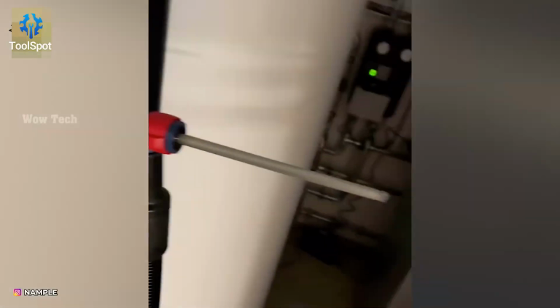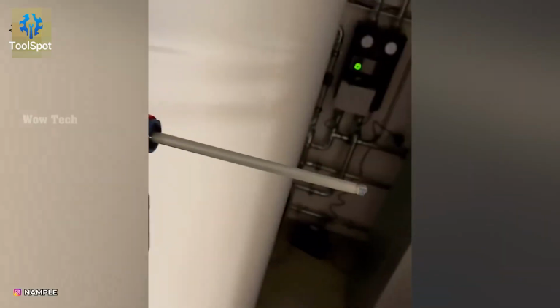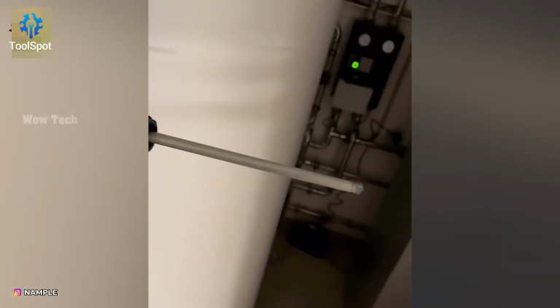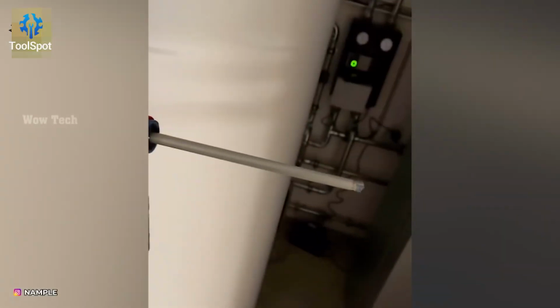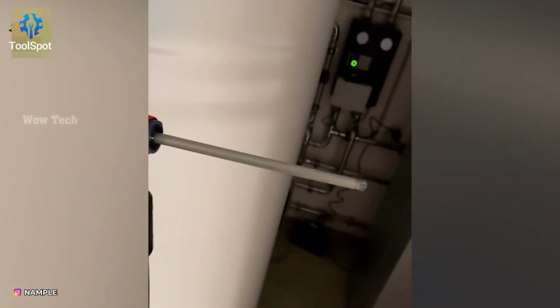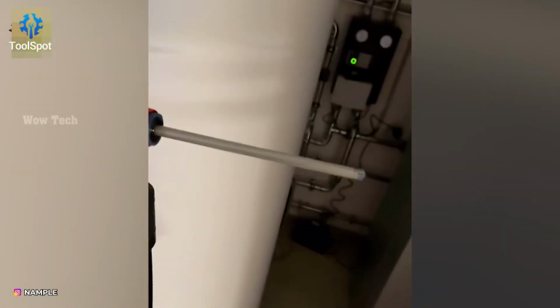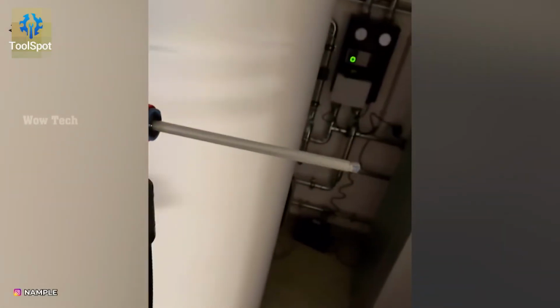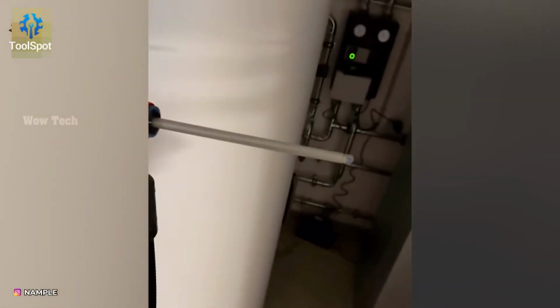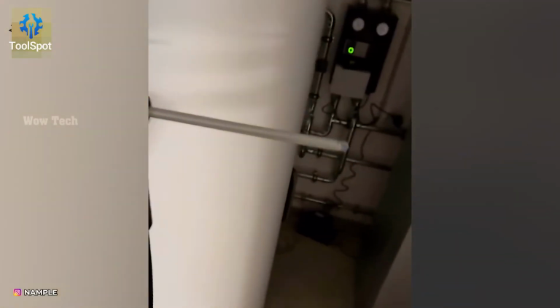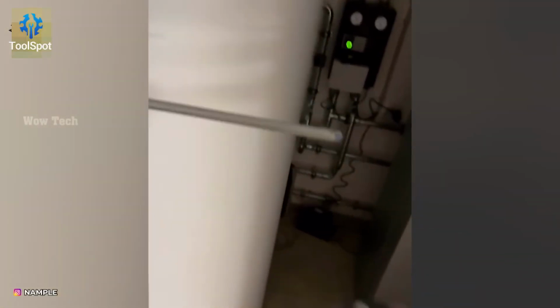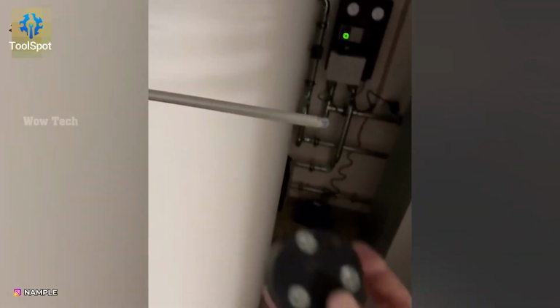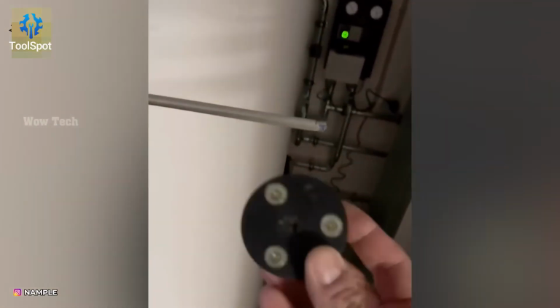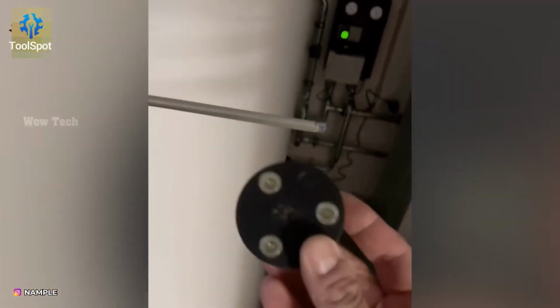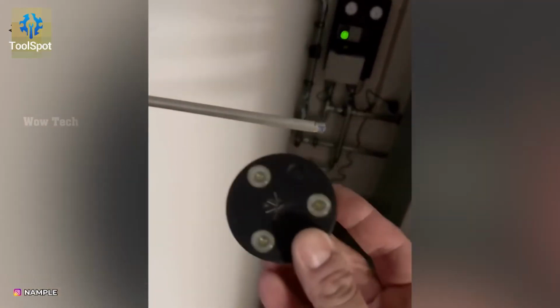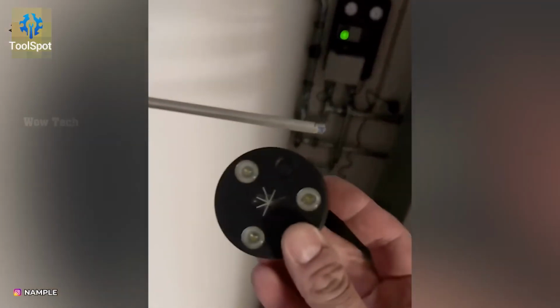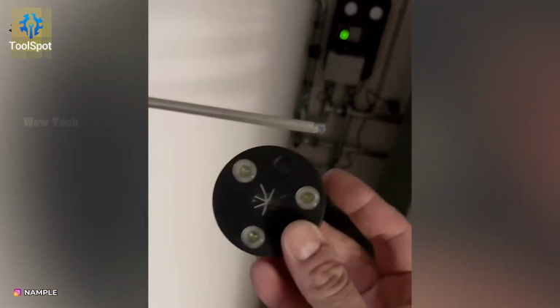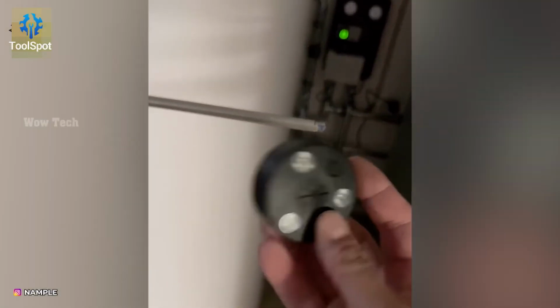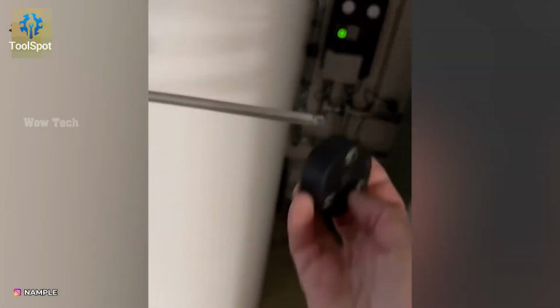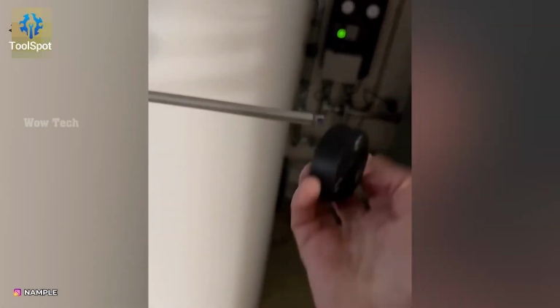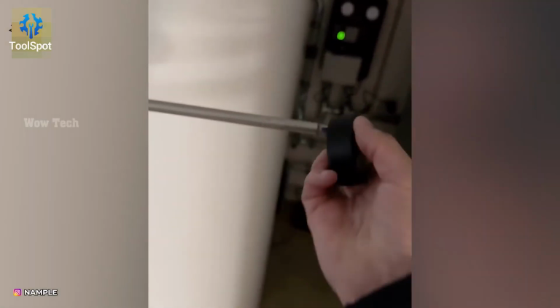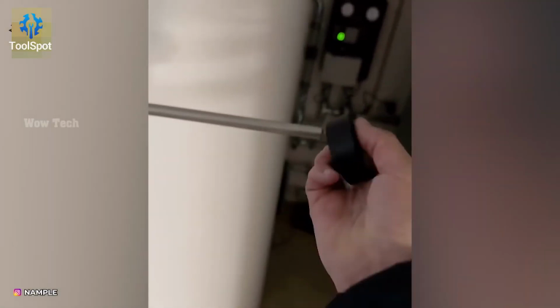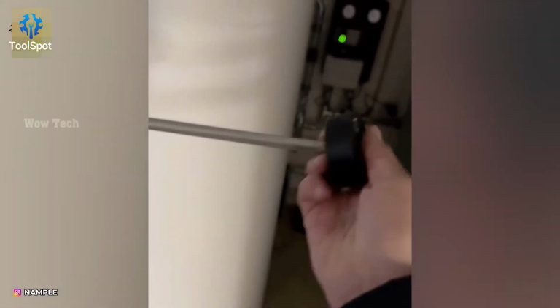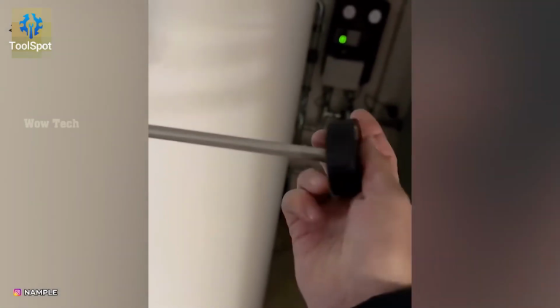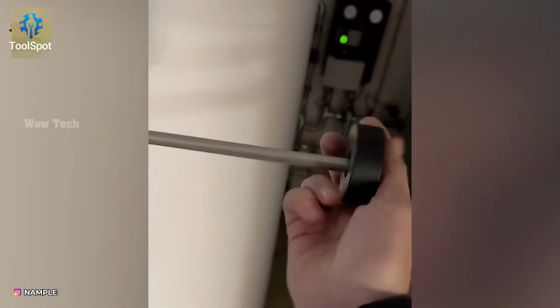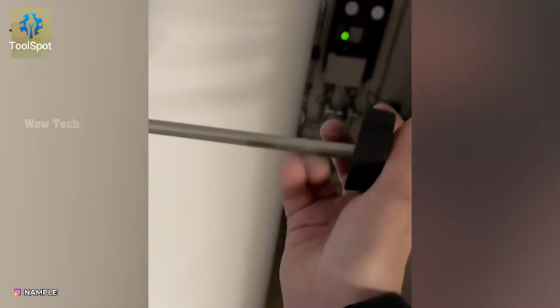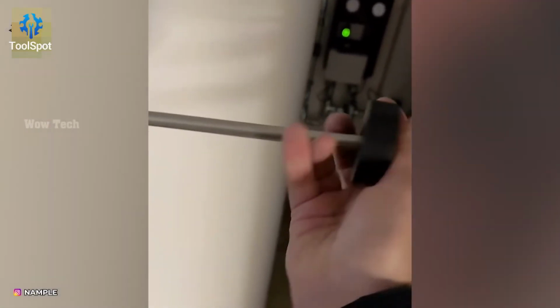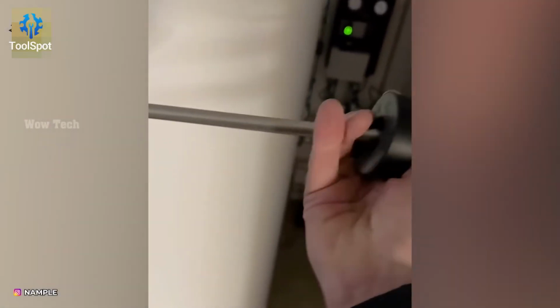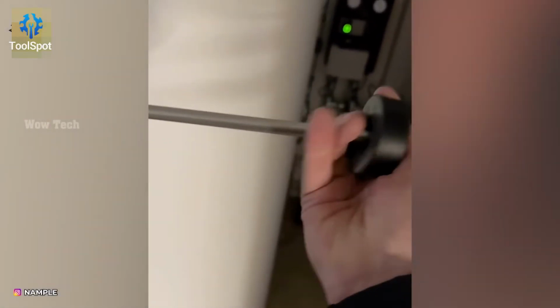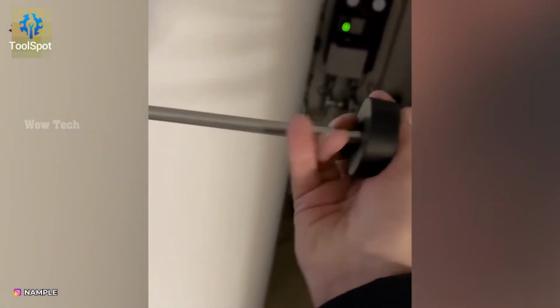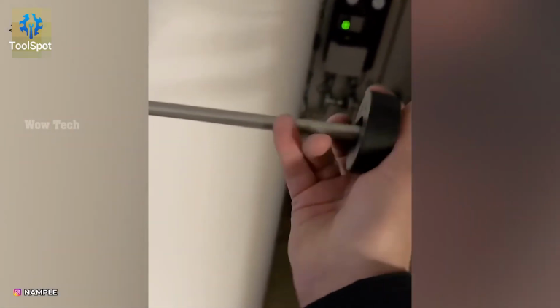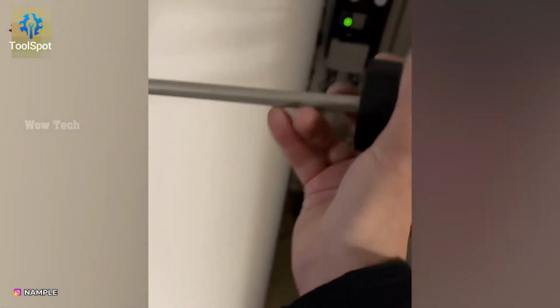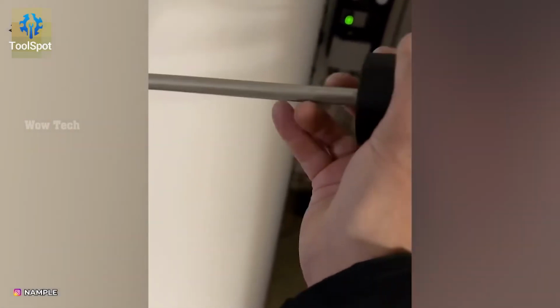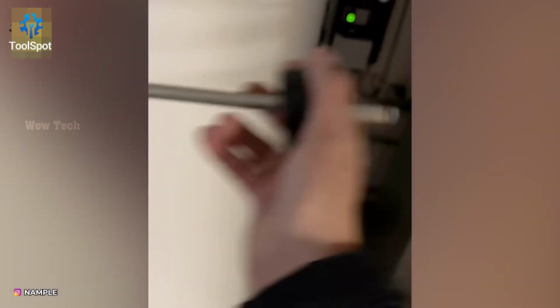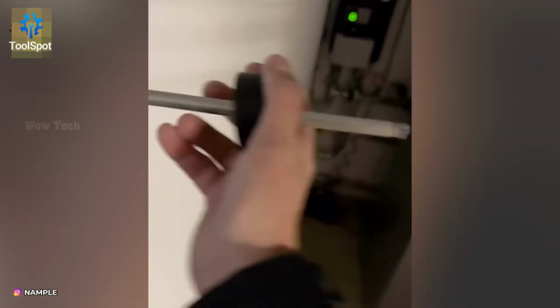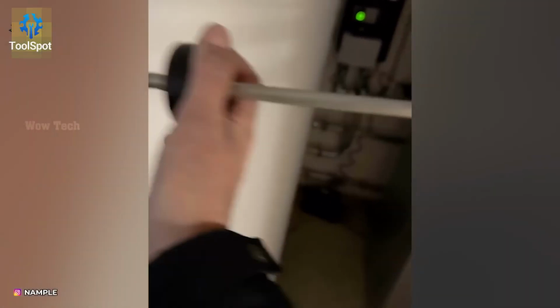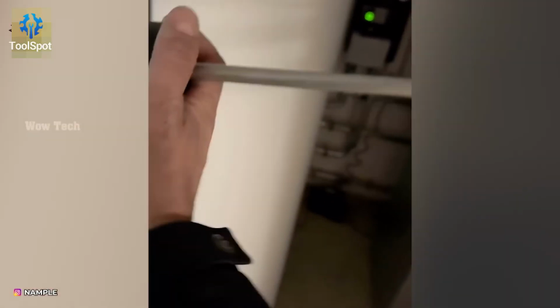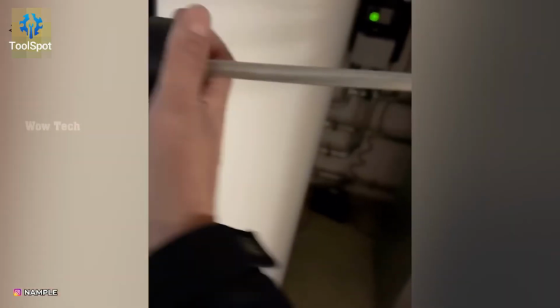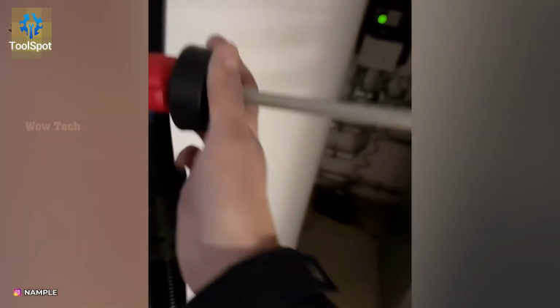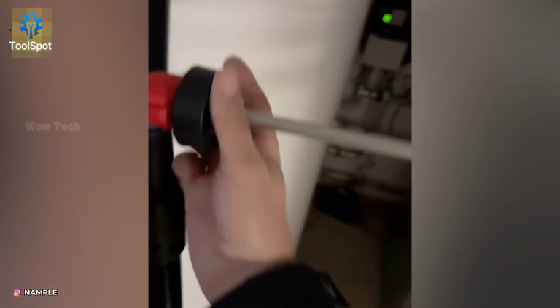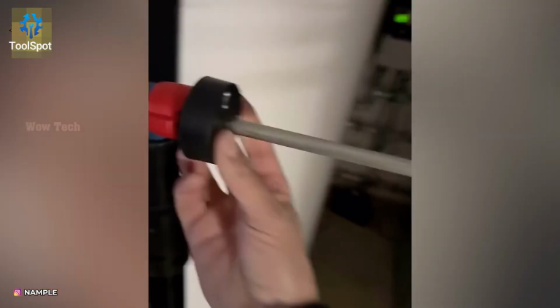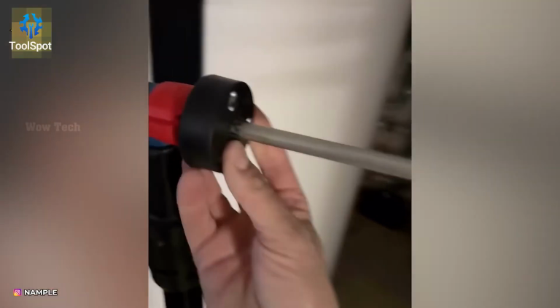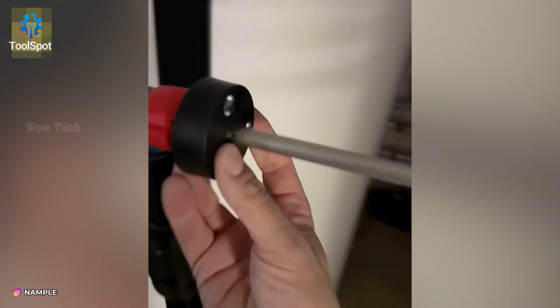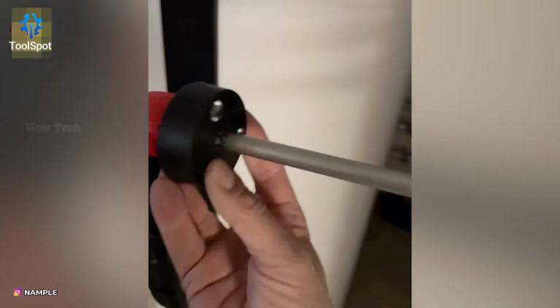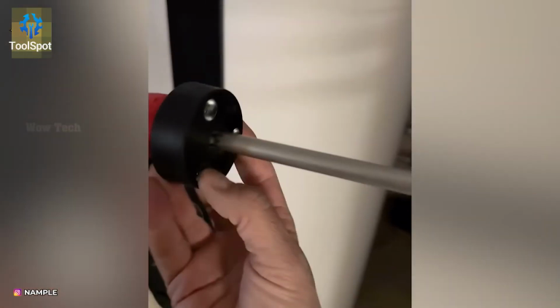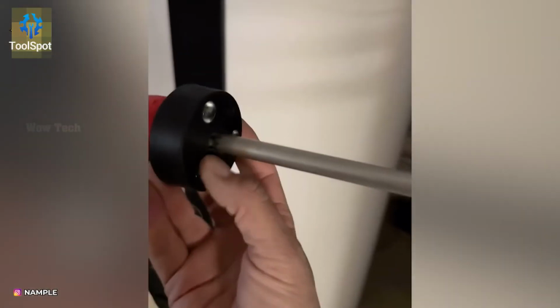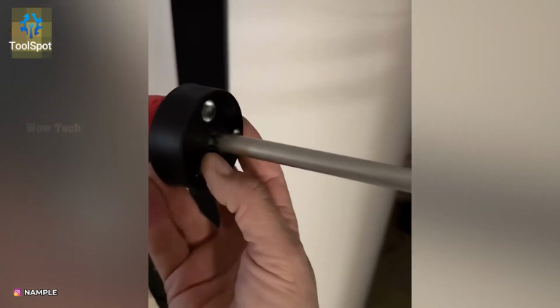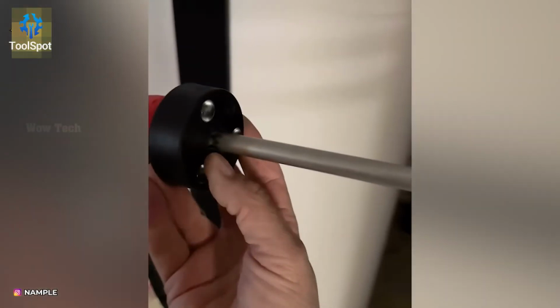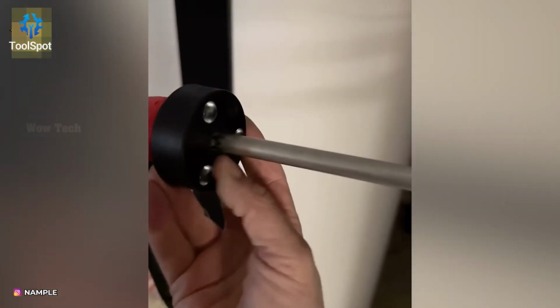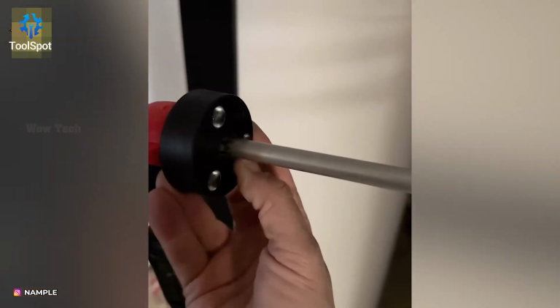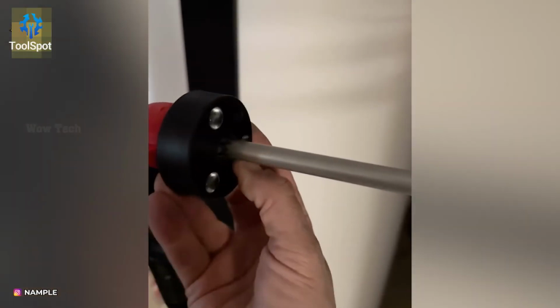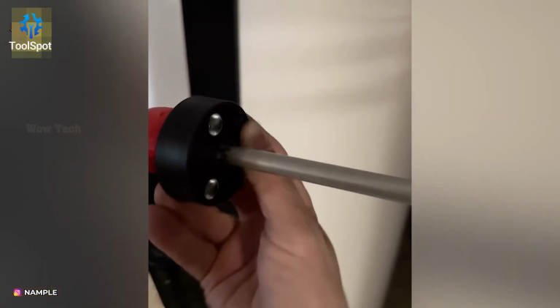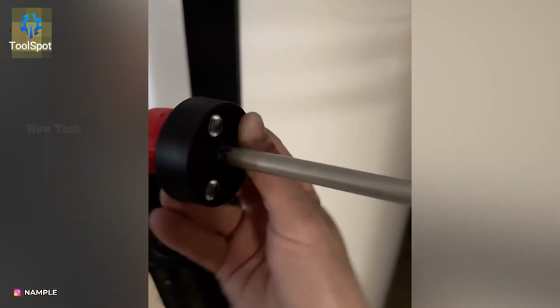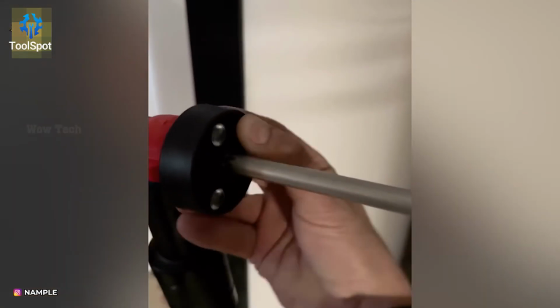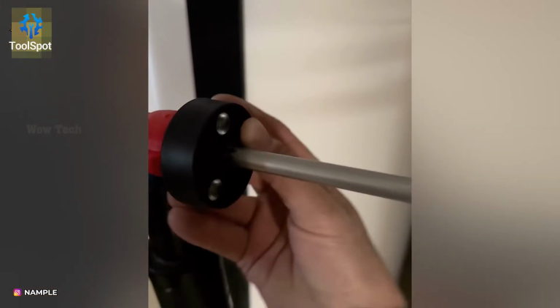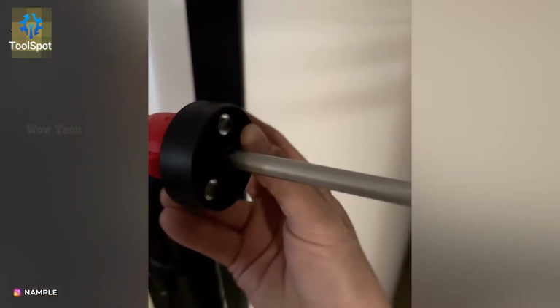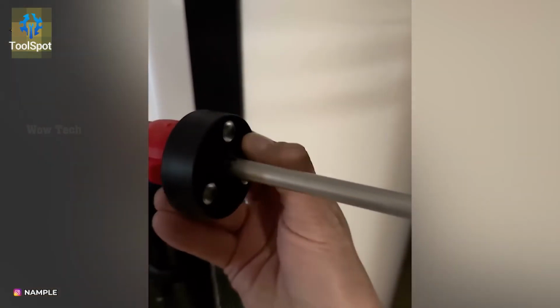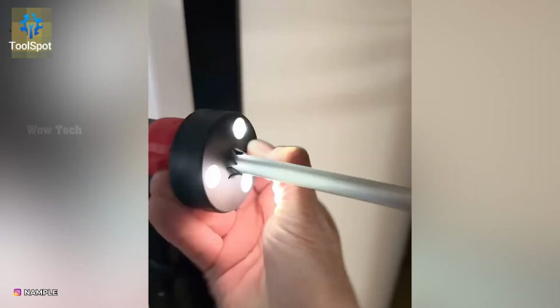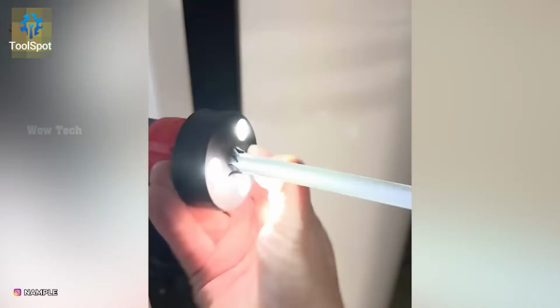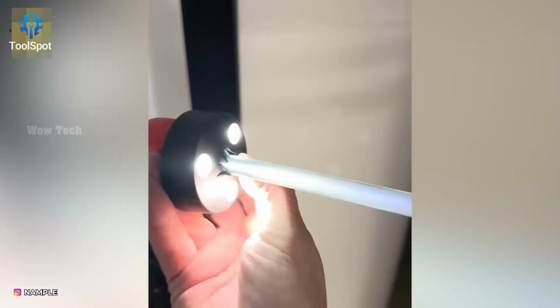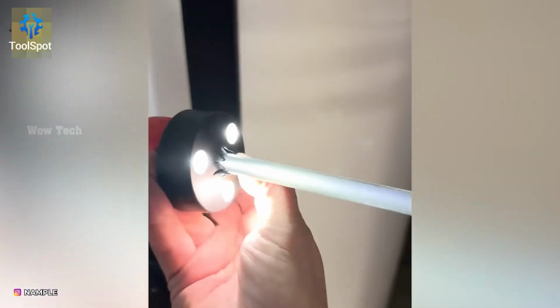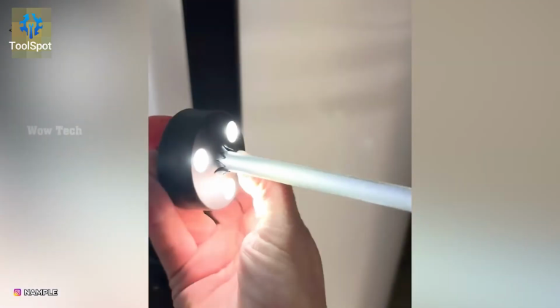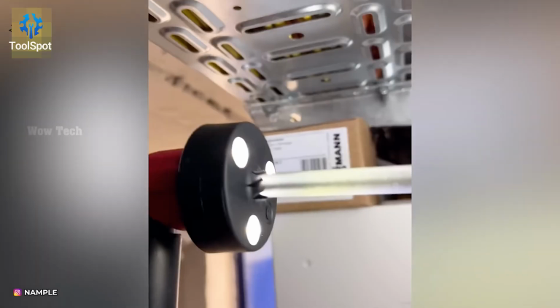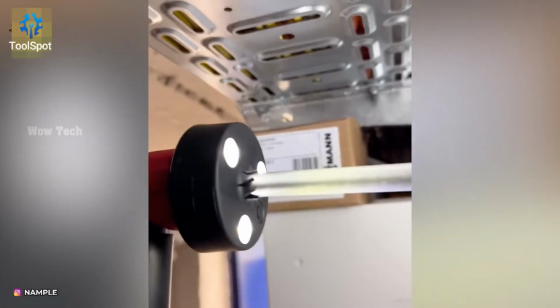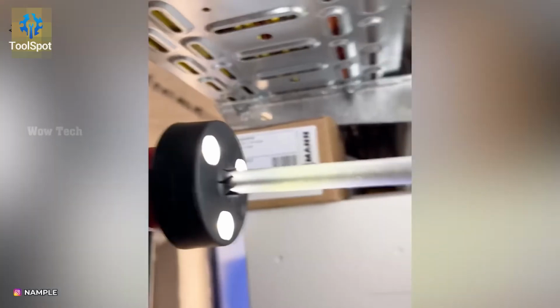Dark spaces are no match for this compact lighting tool. Illuminate your work wherever it is.